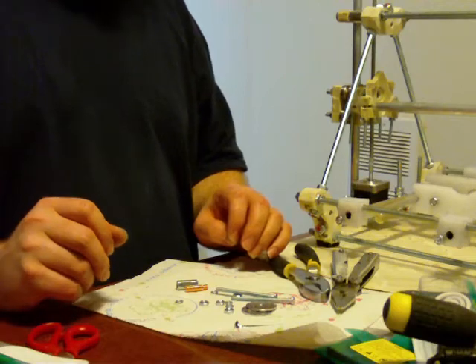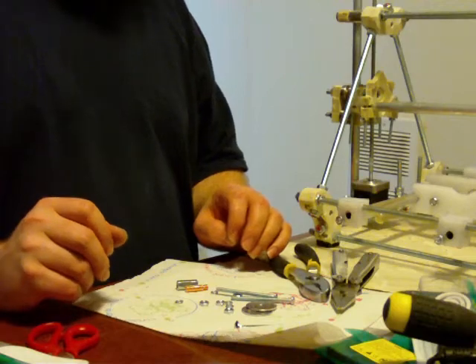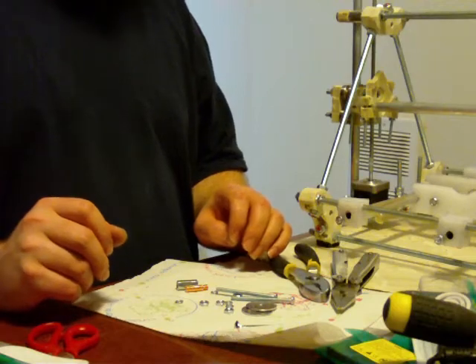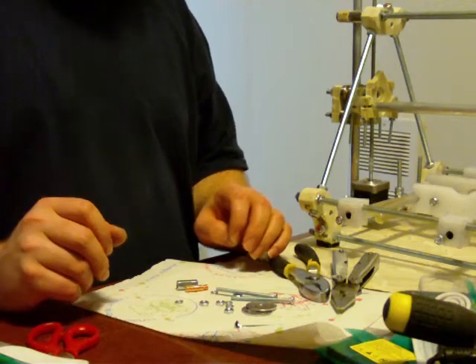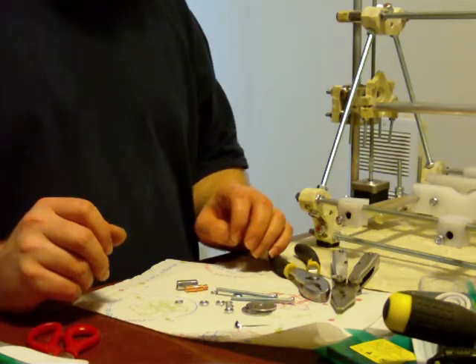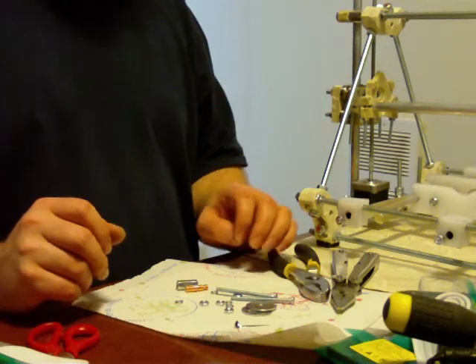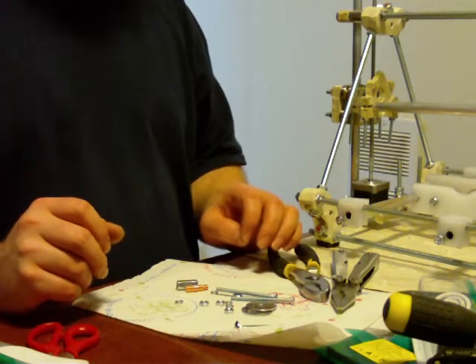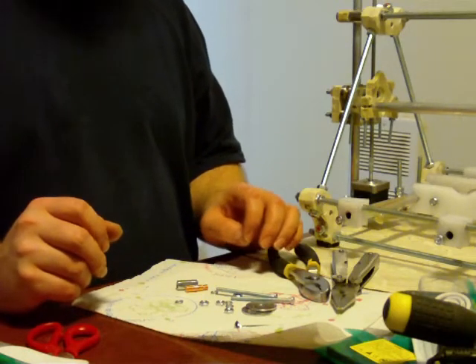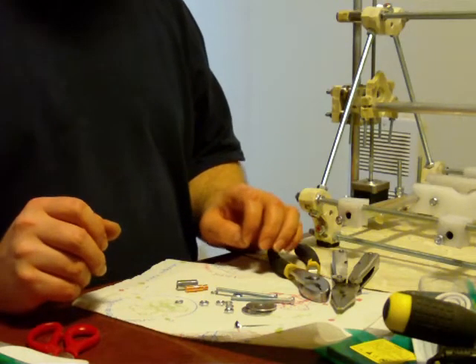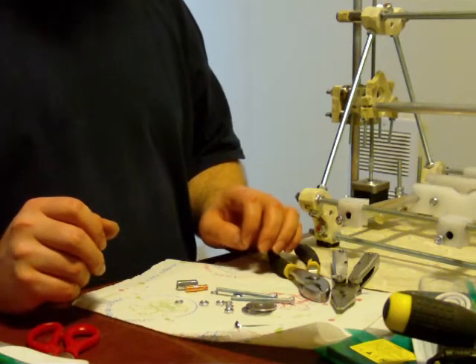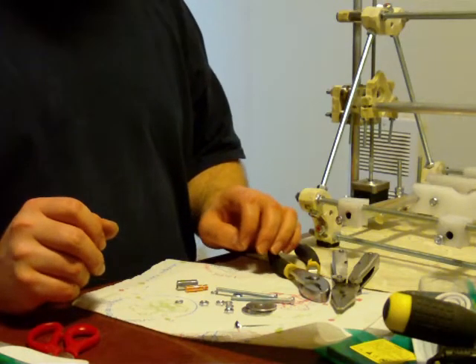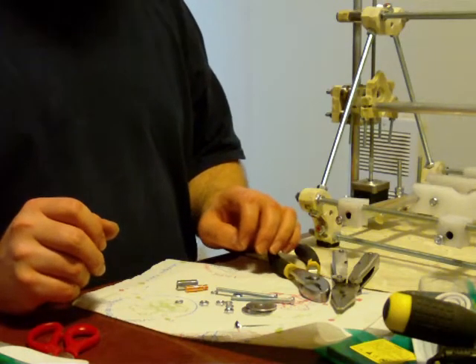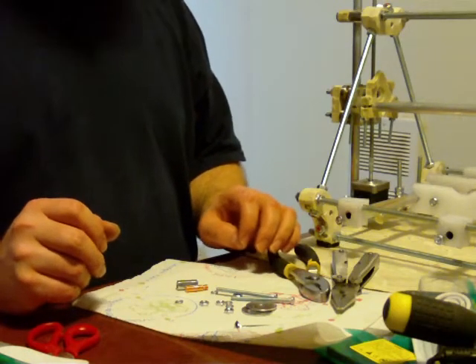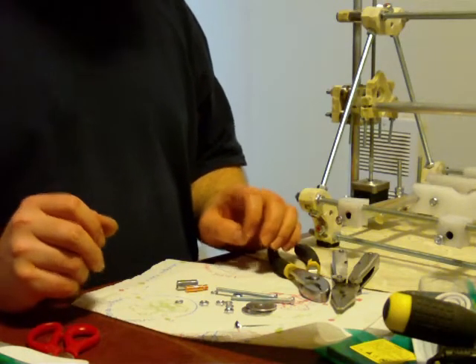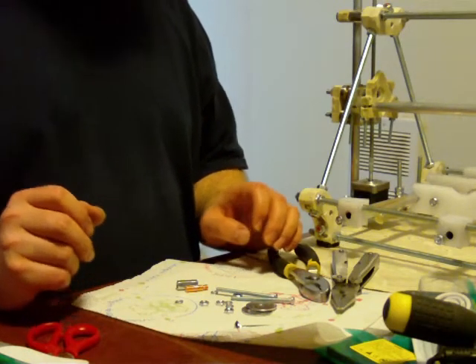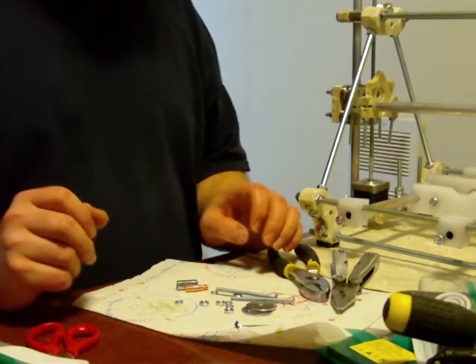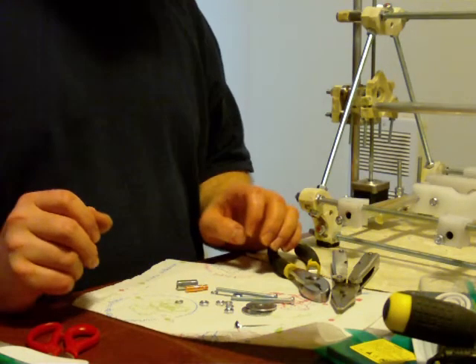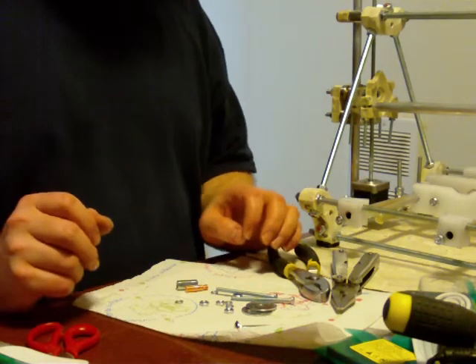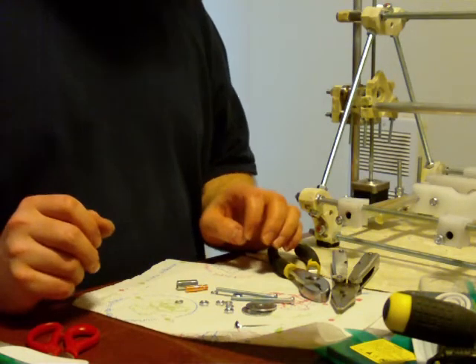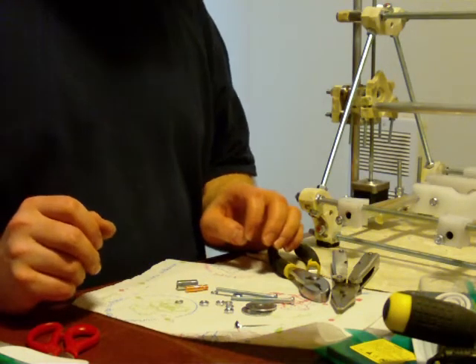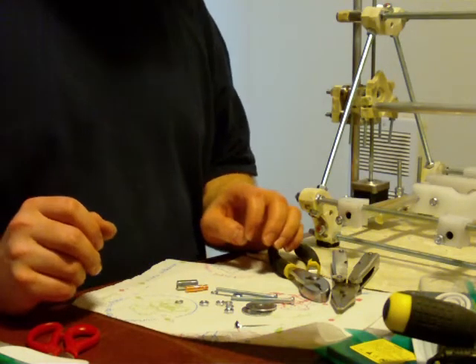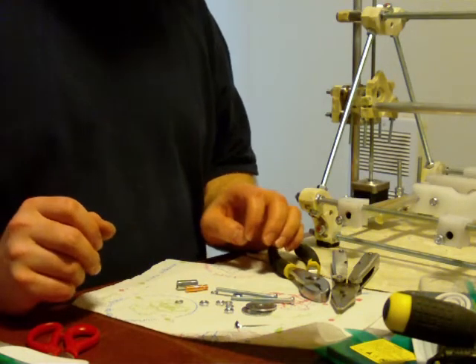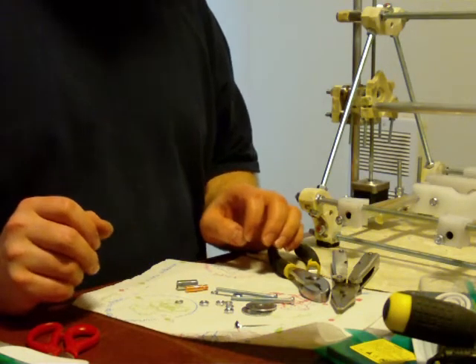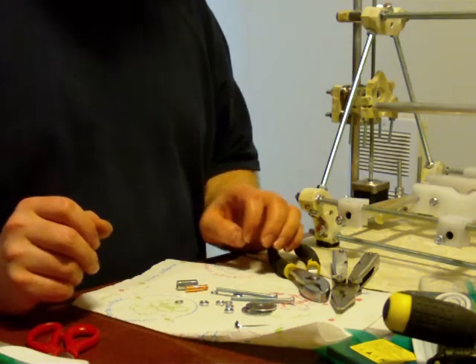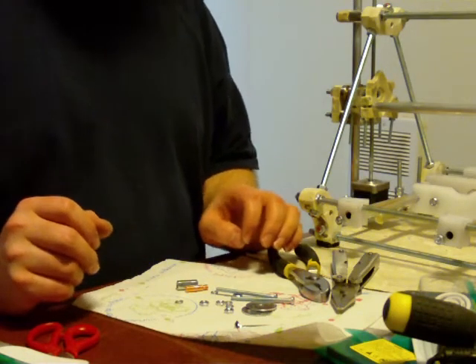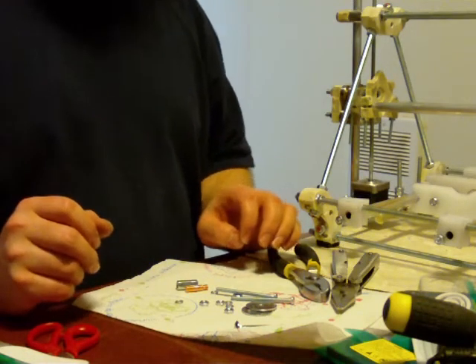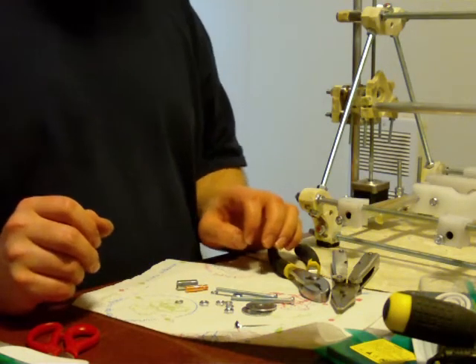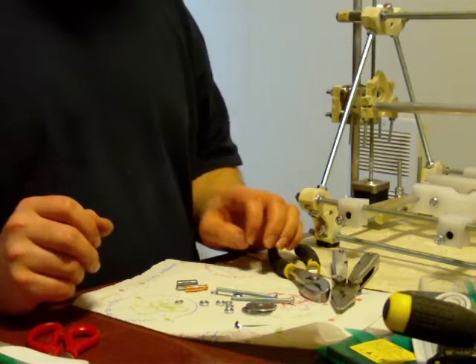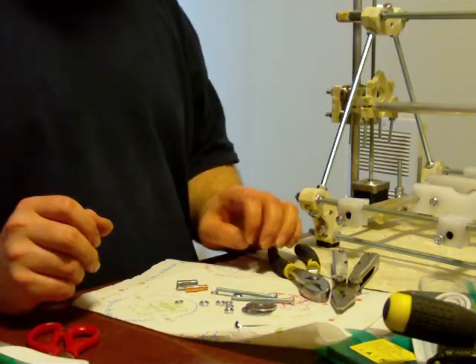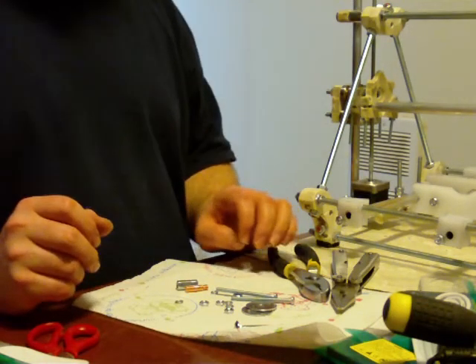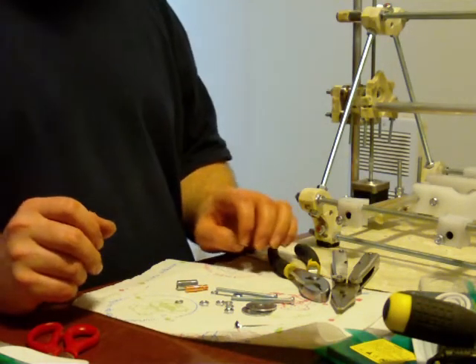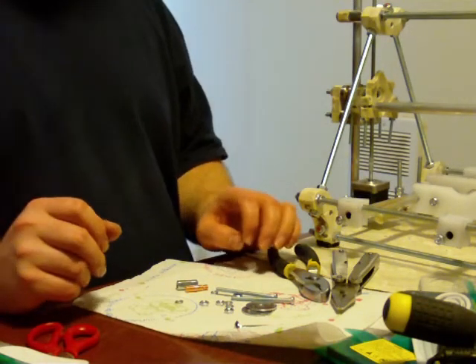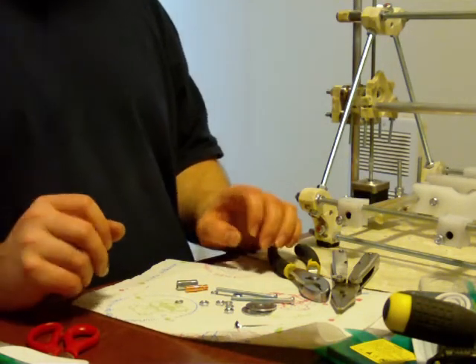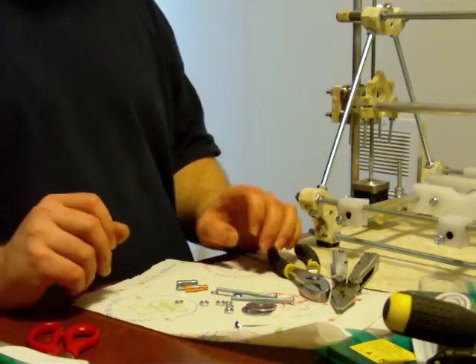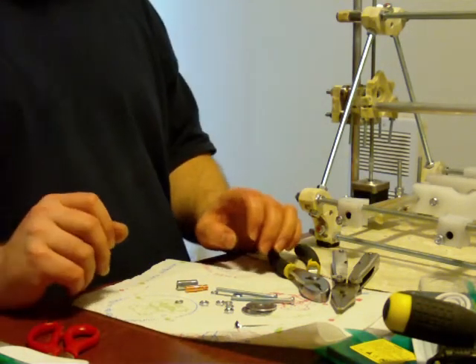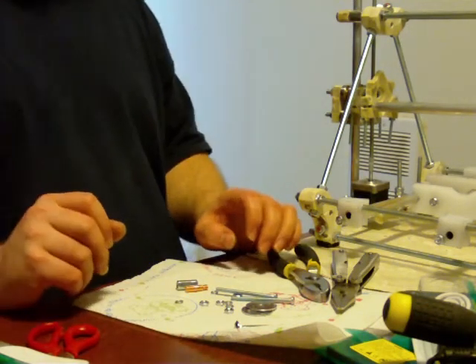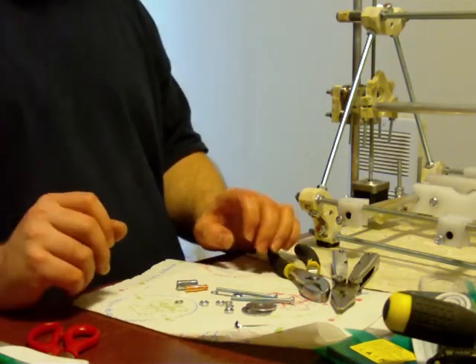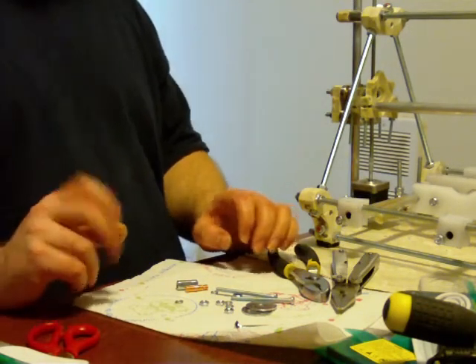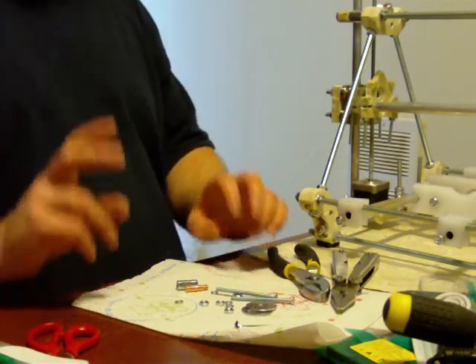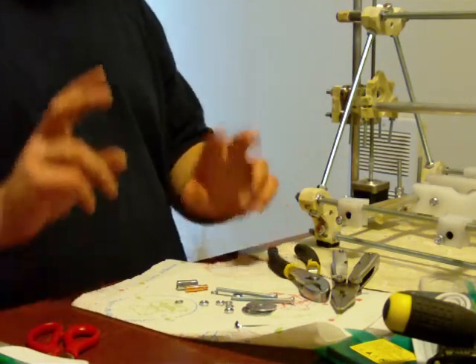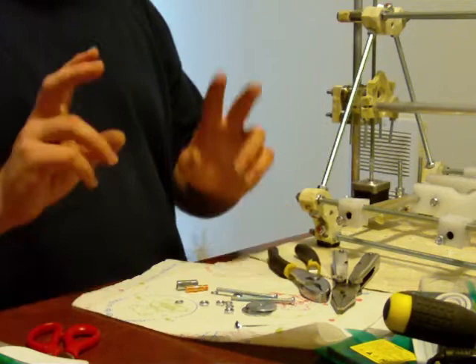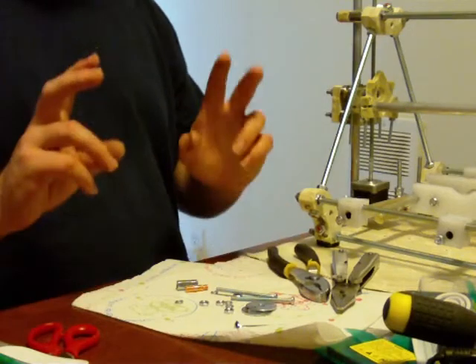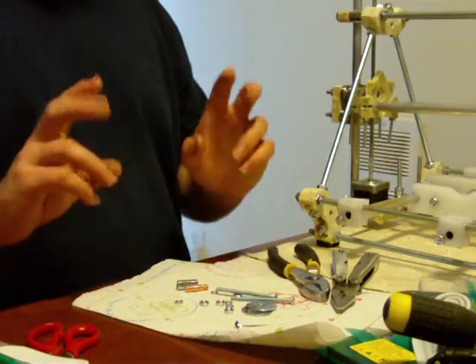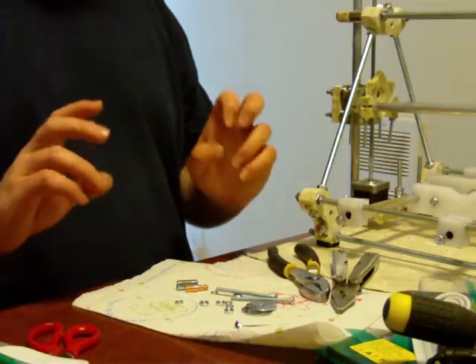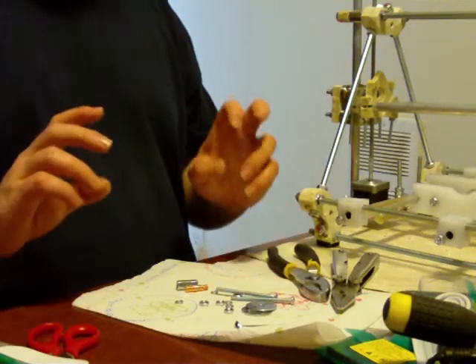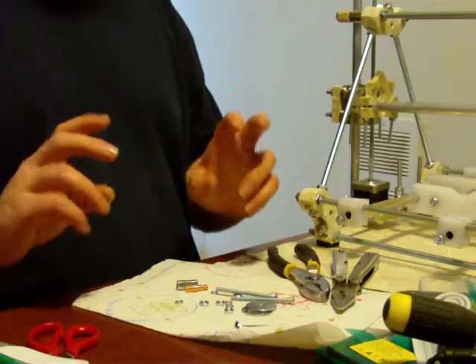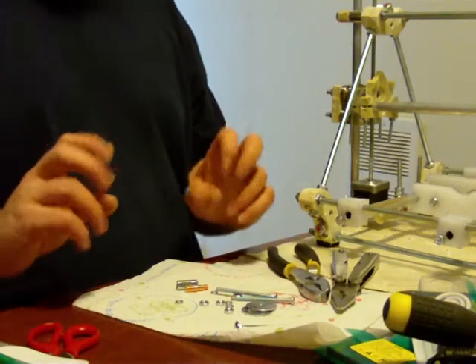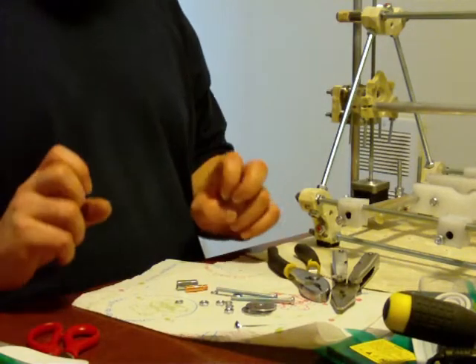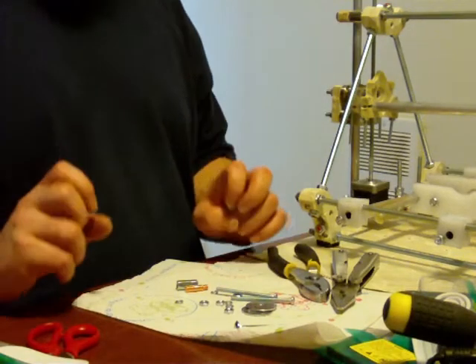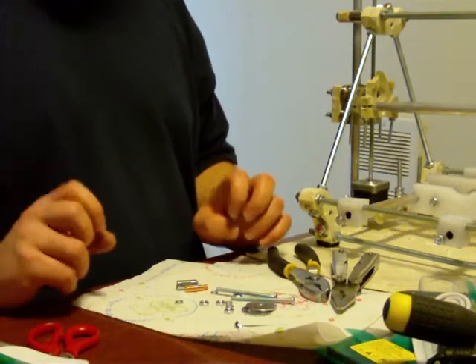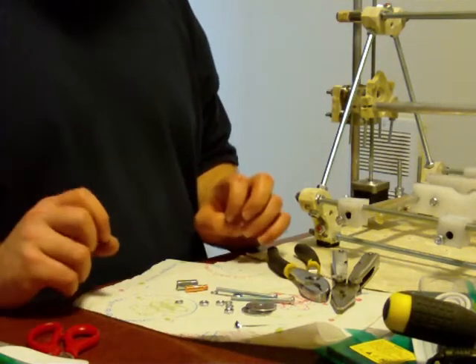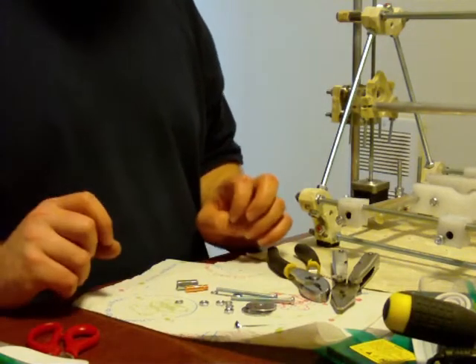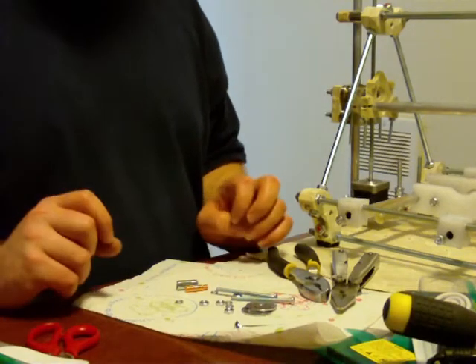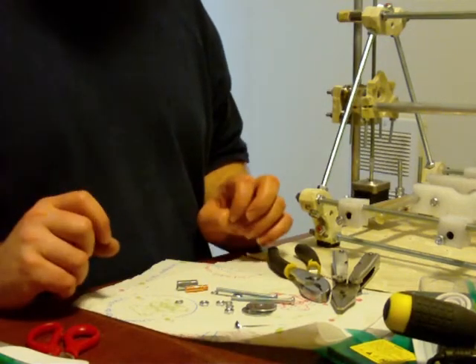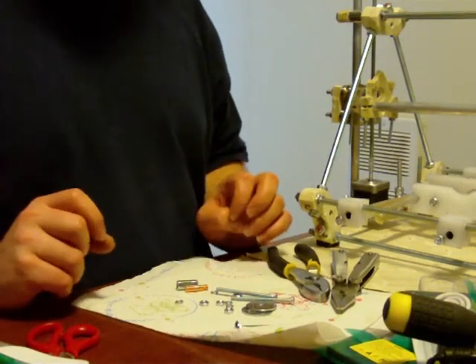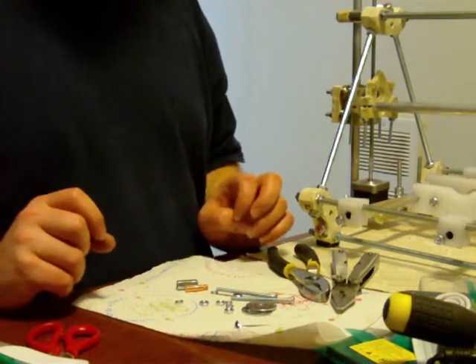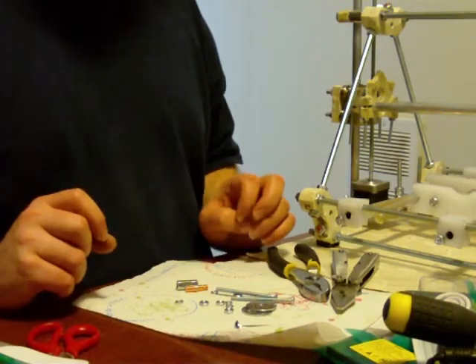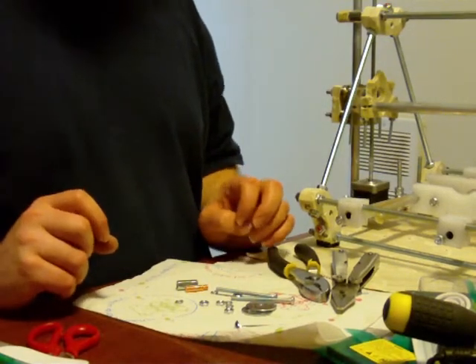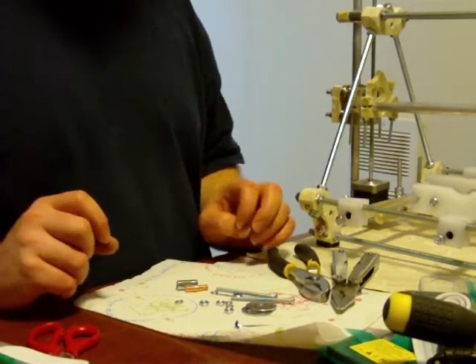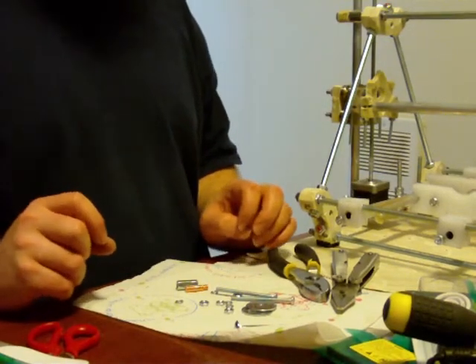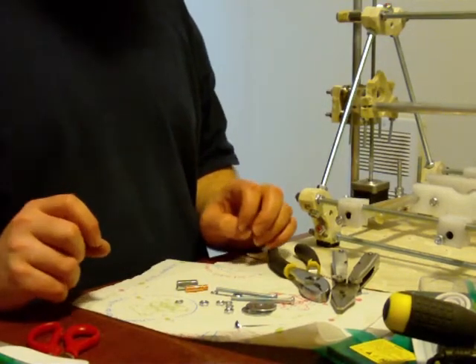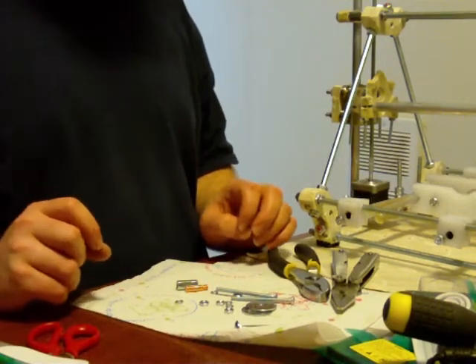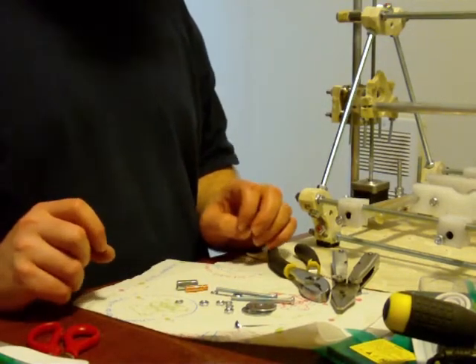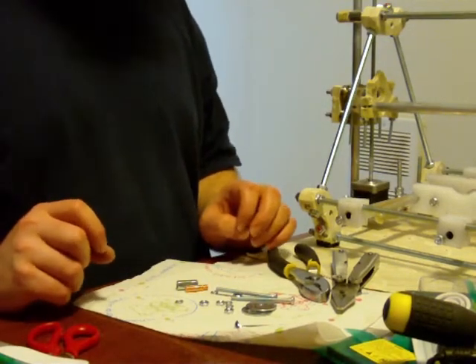I'm going to show you a video on how to make the extruder, the engine of 3D printing.